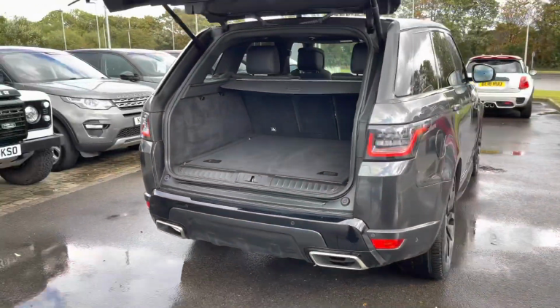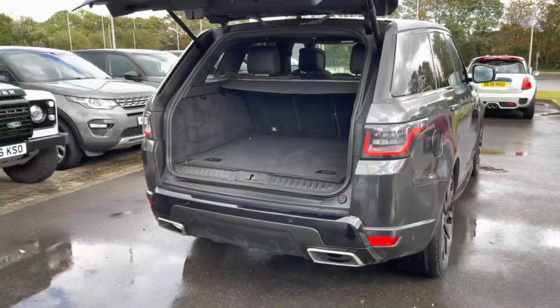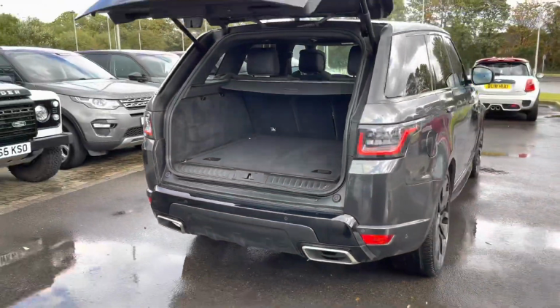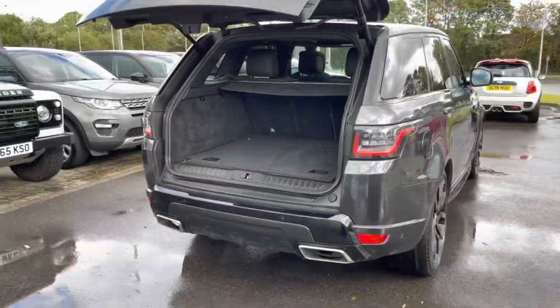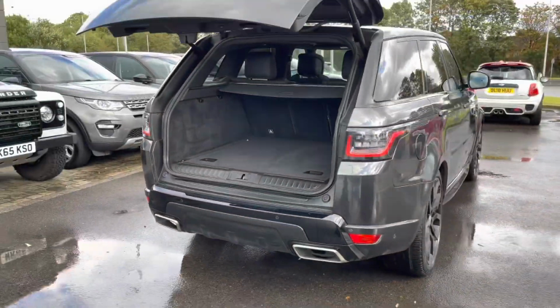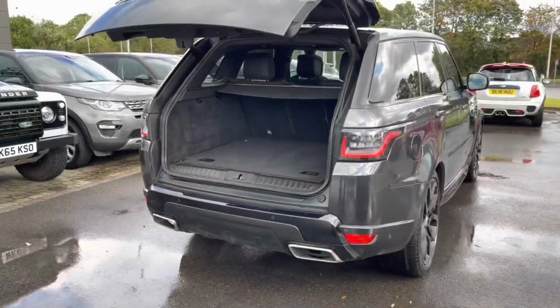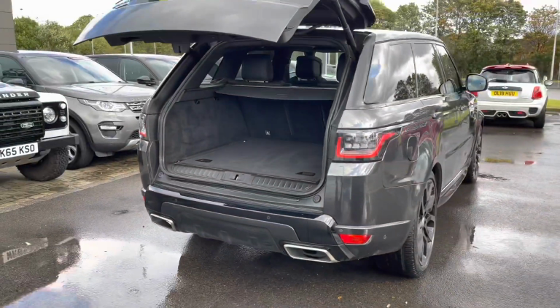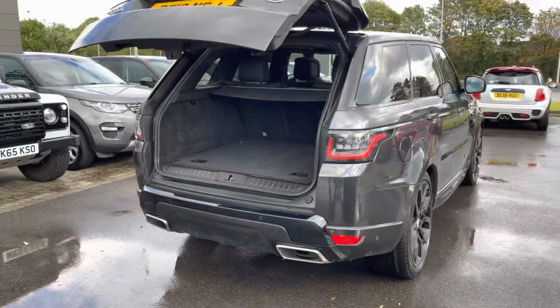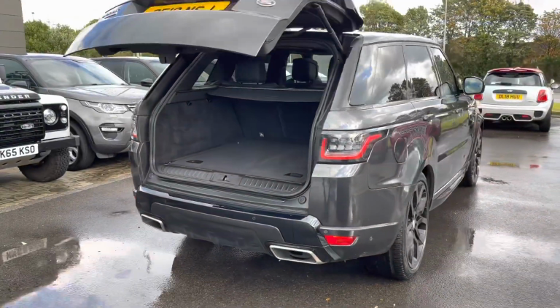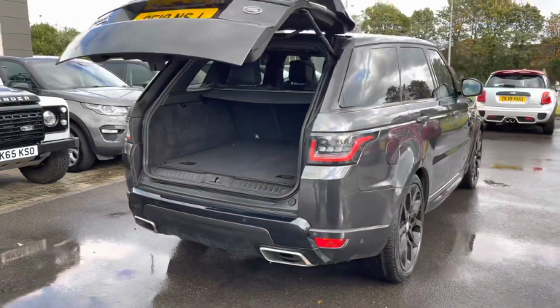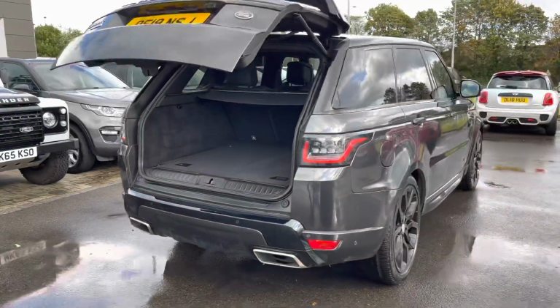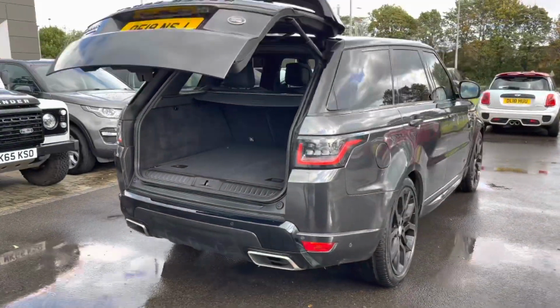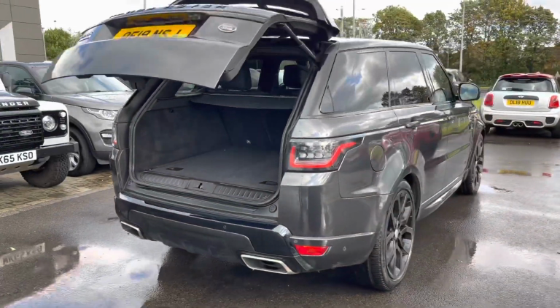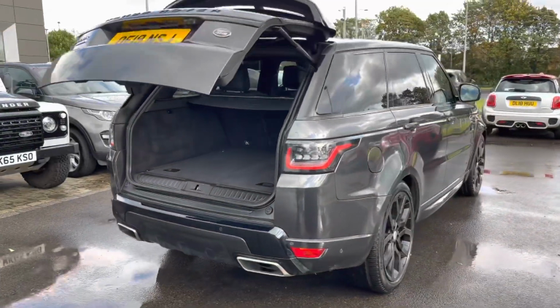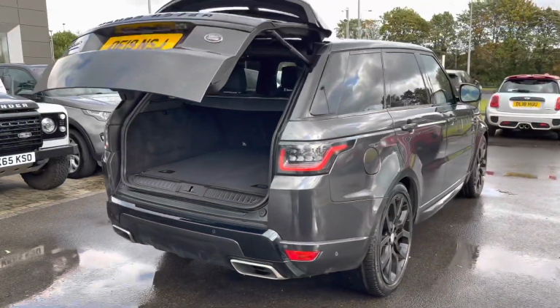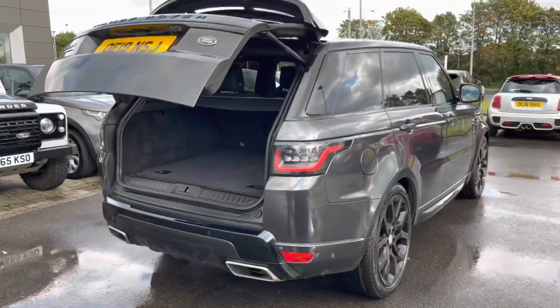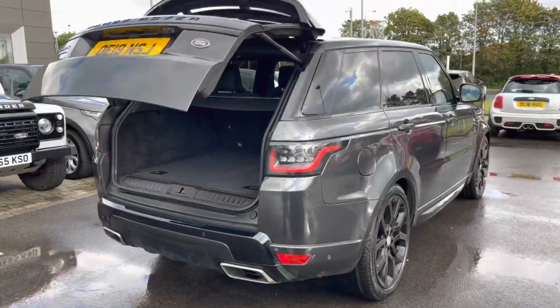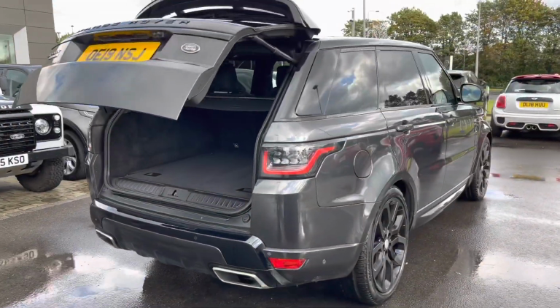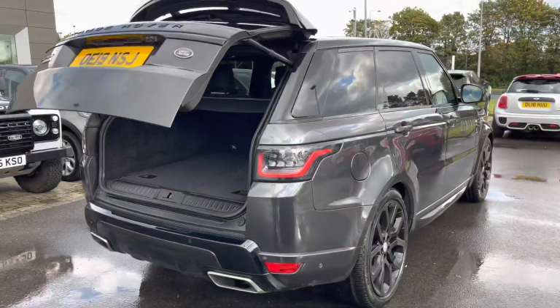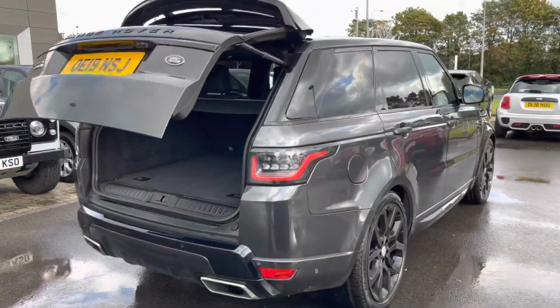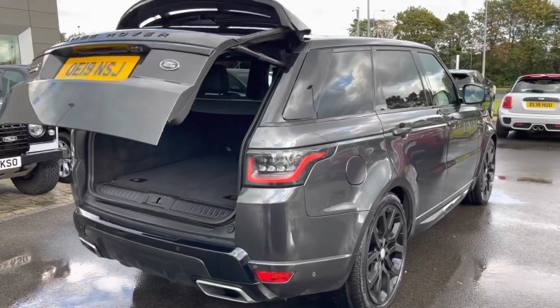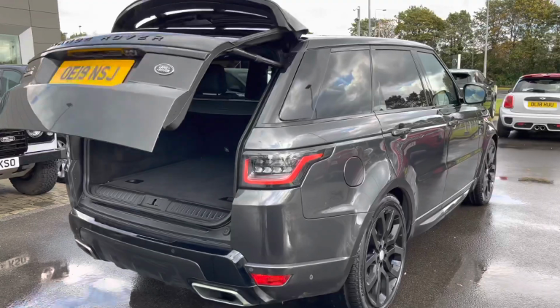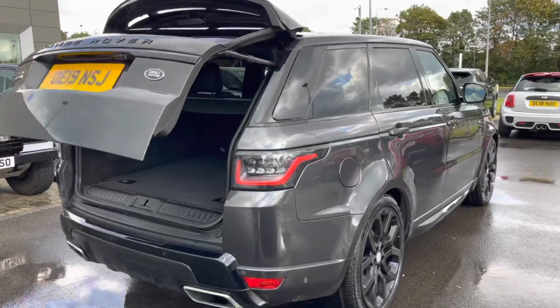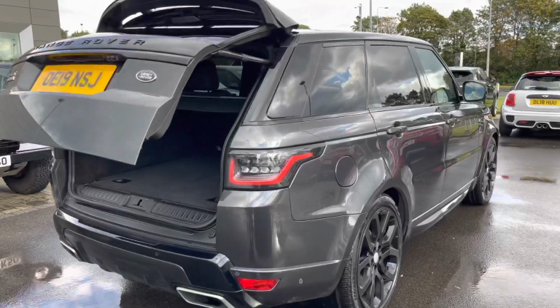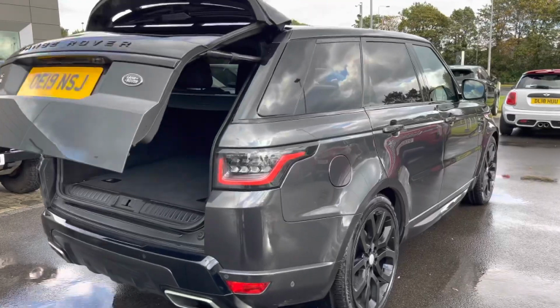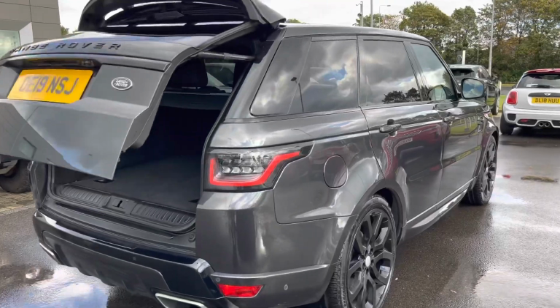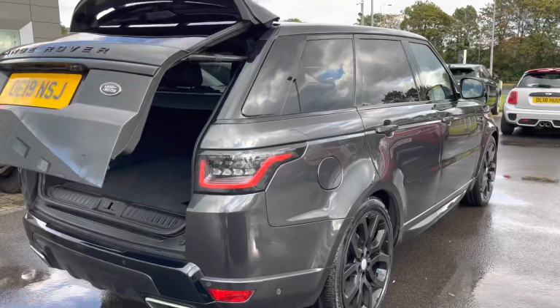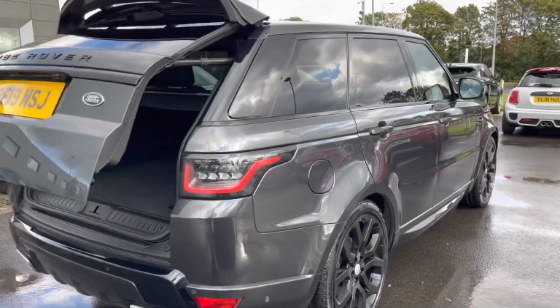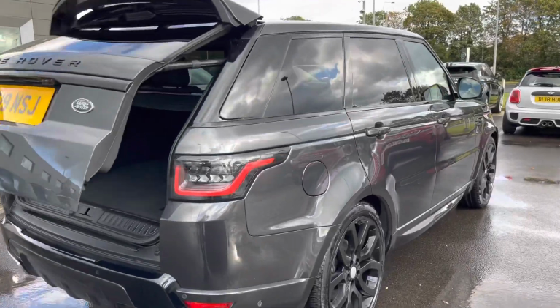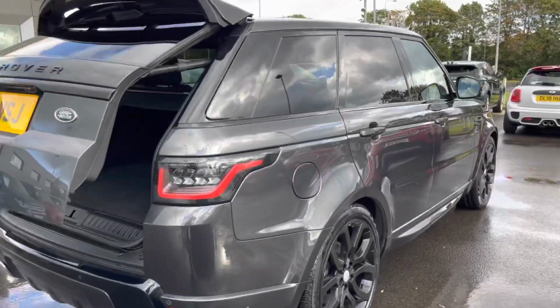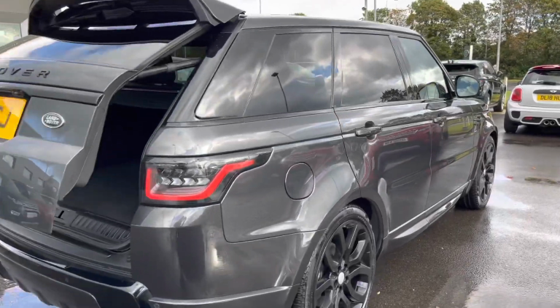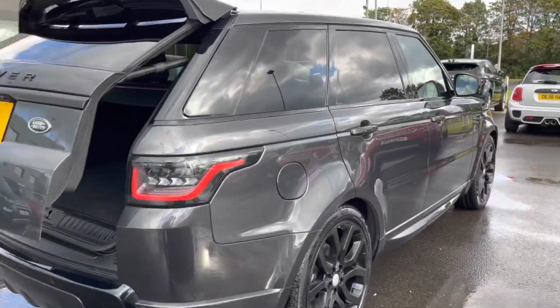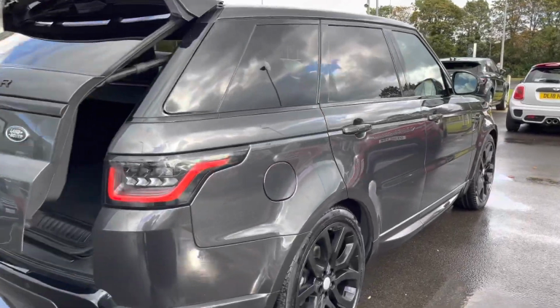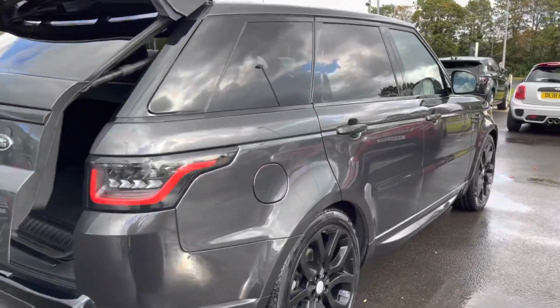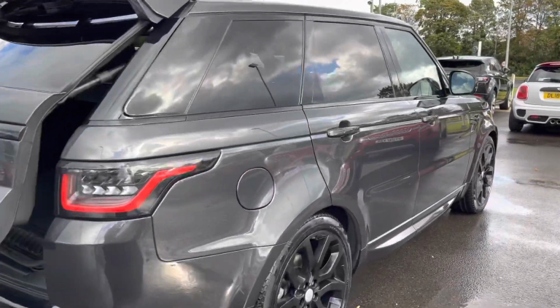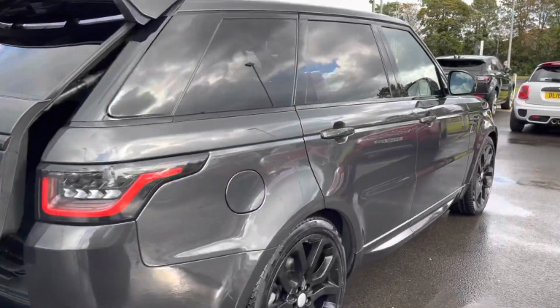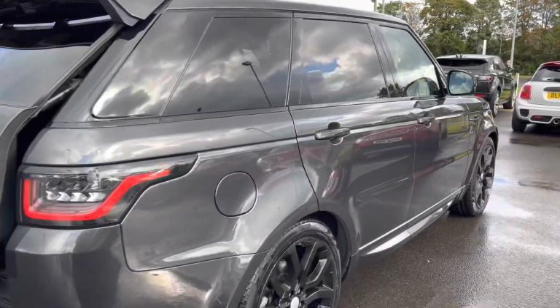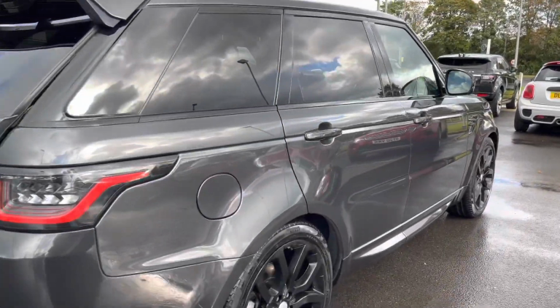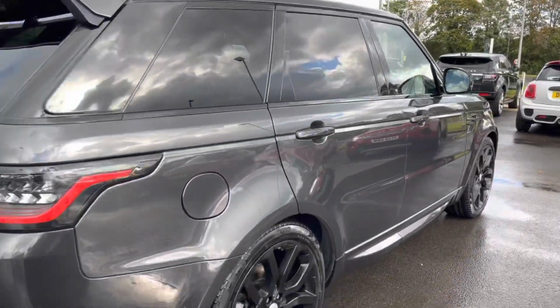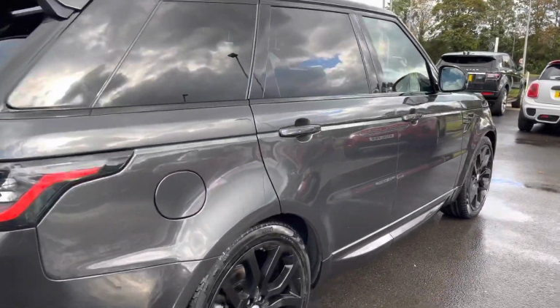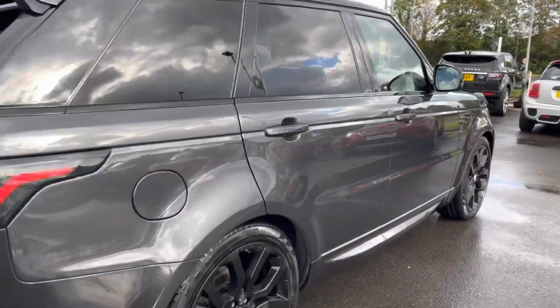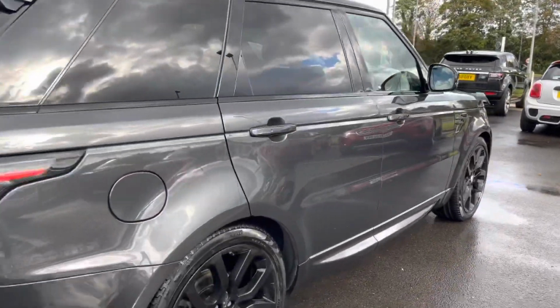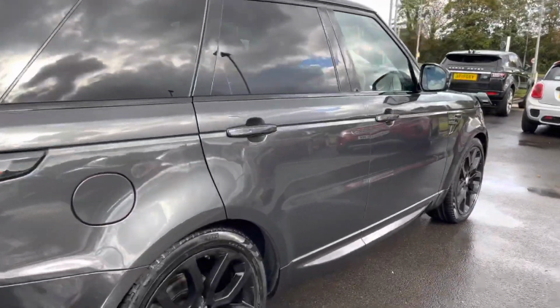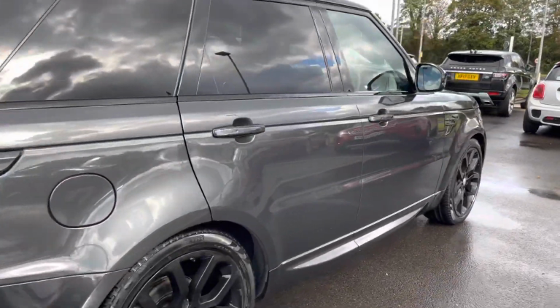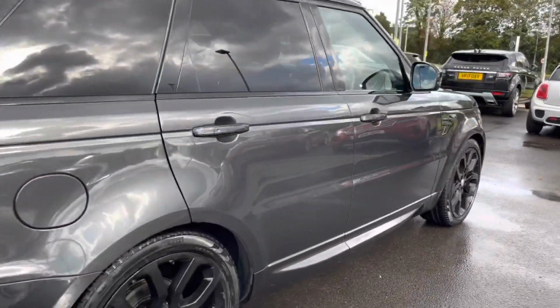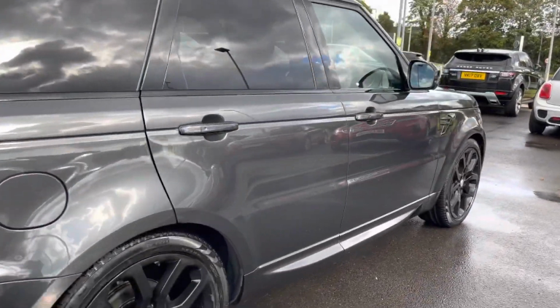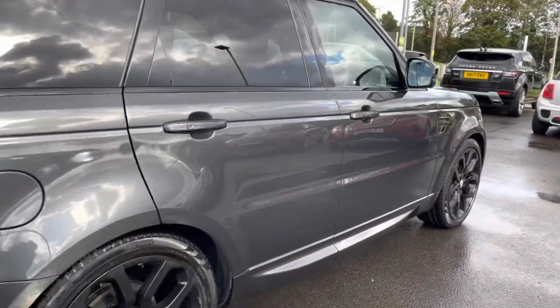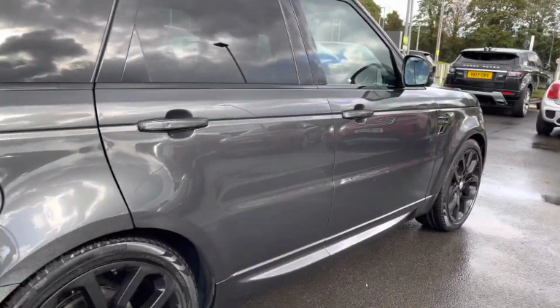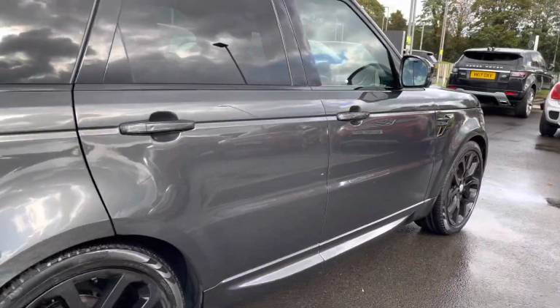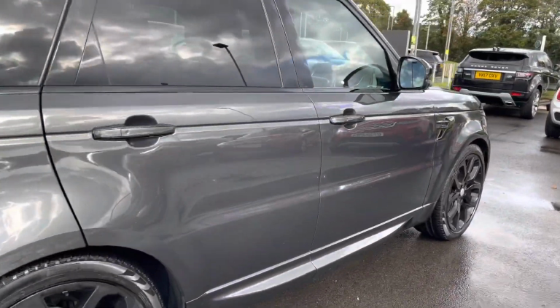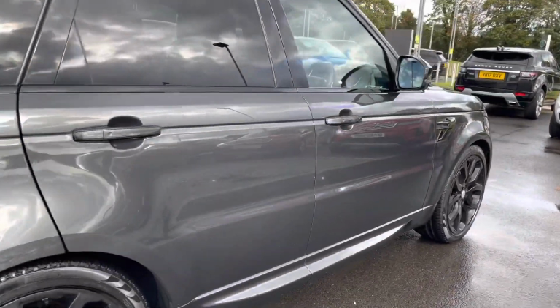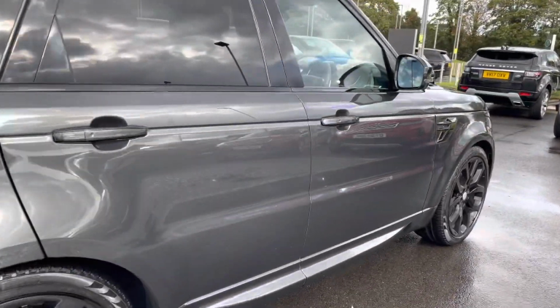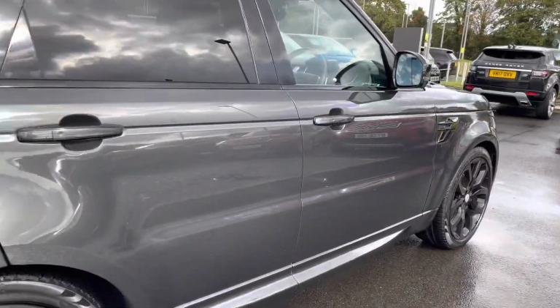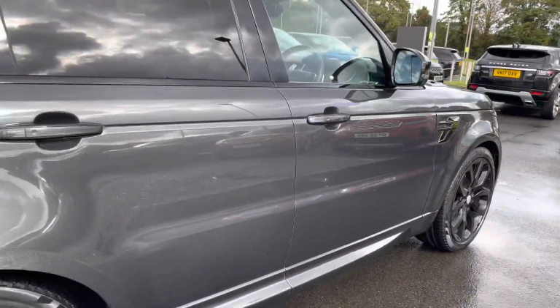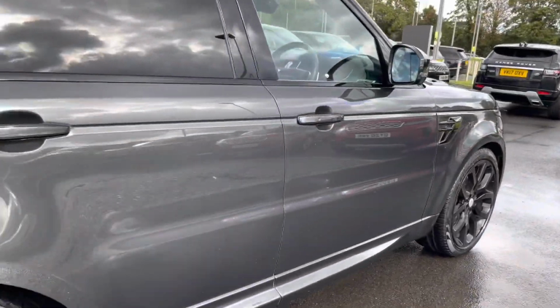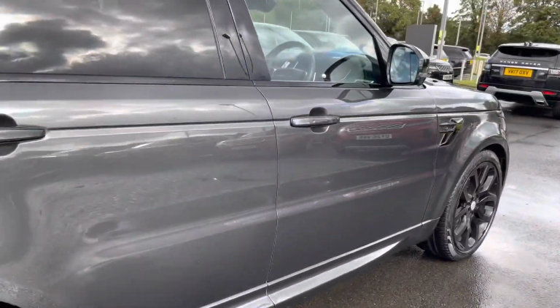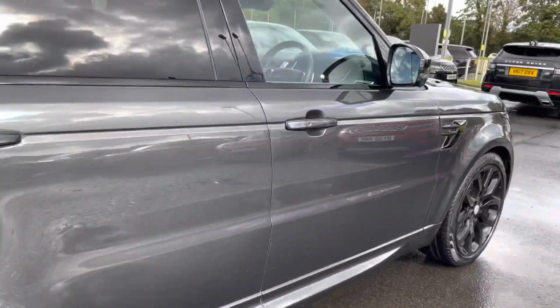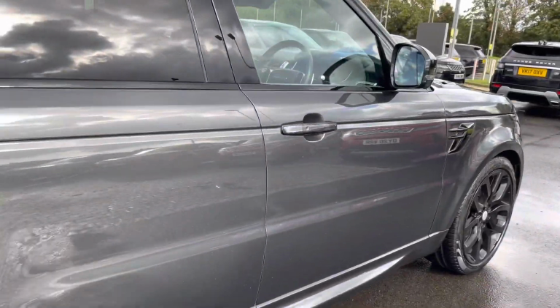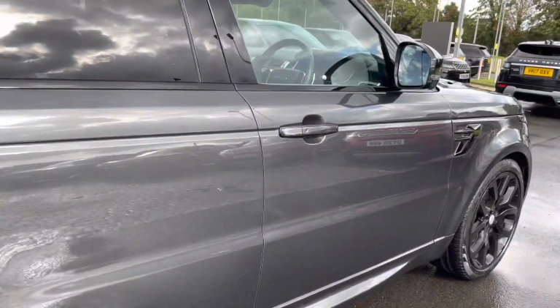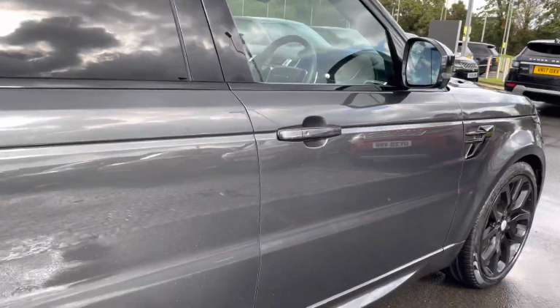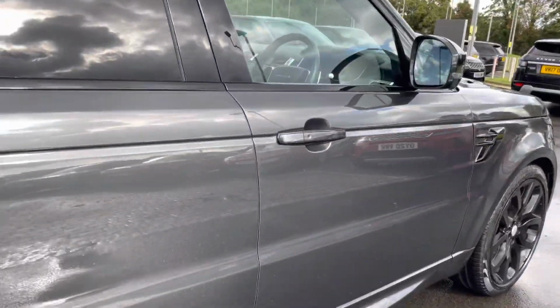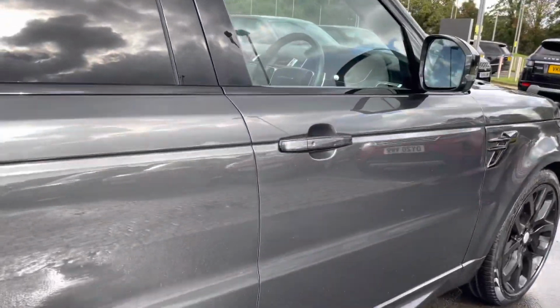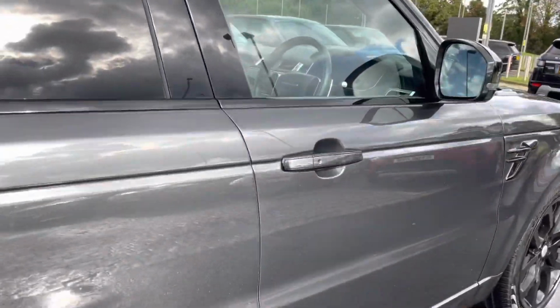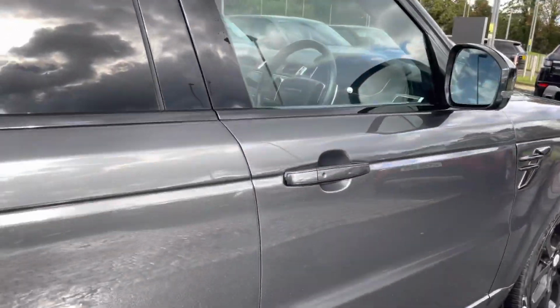Continuing around the vehicle, you also have a black contrasting roof, privacy glass and keyless entry.